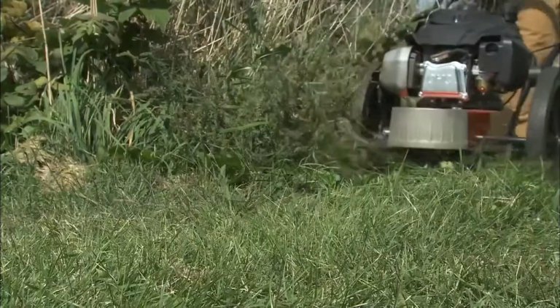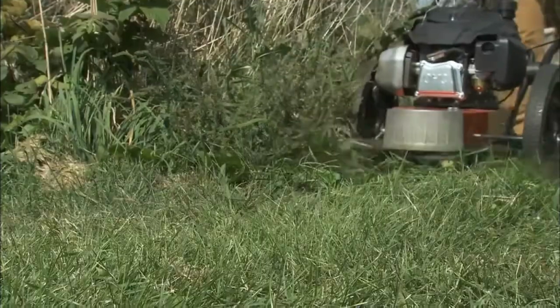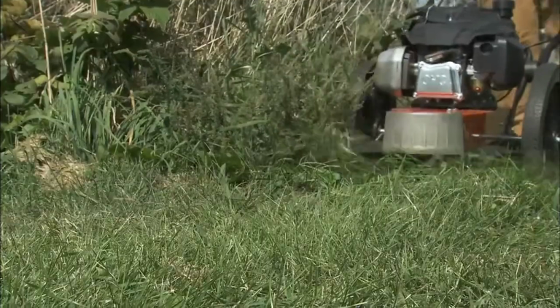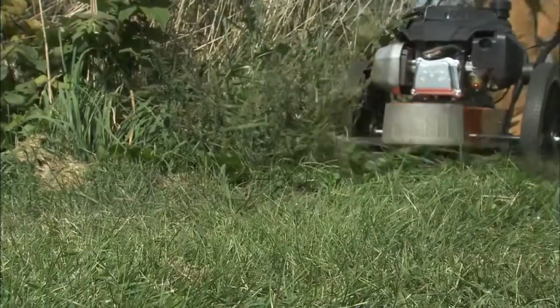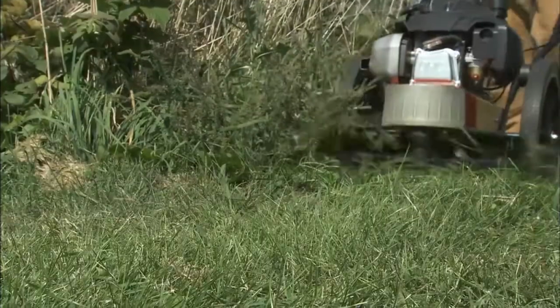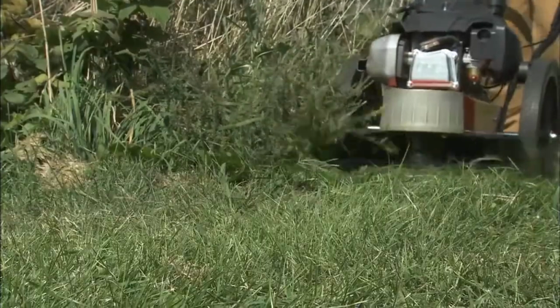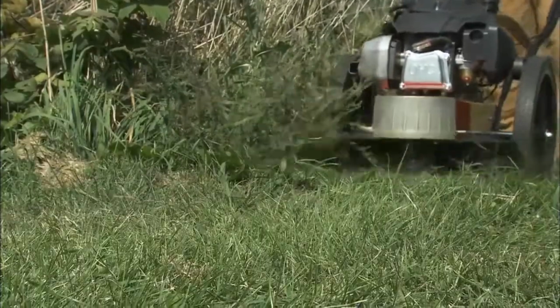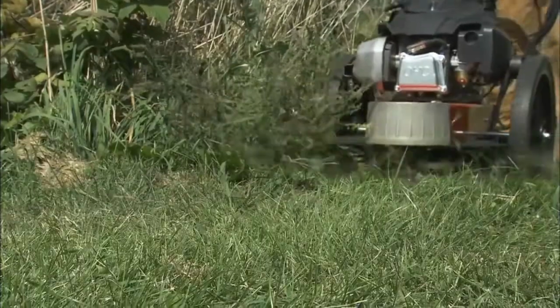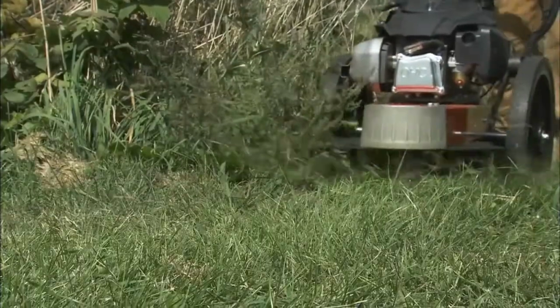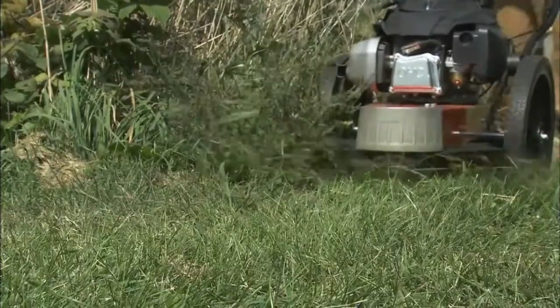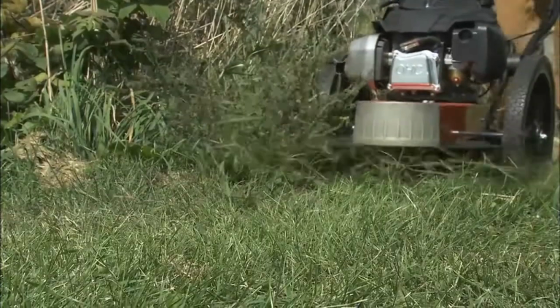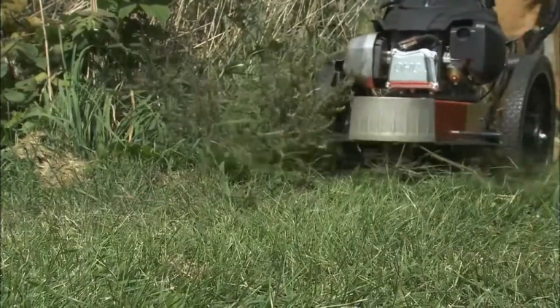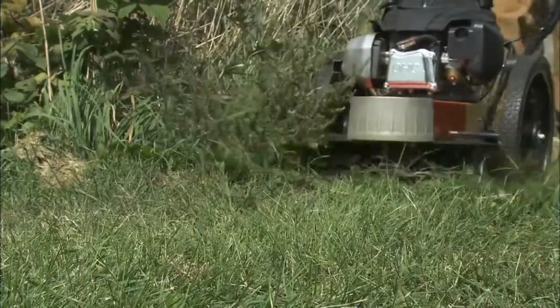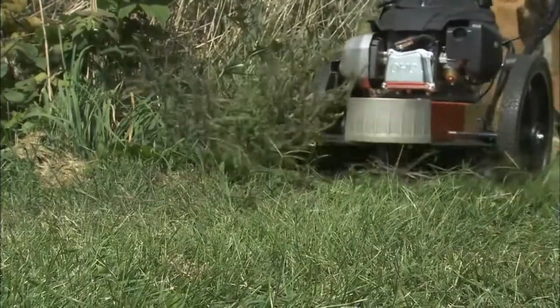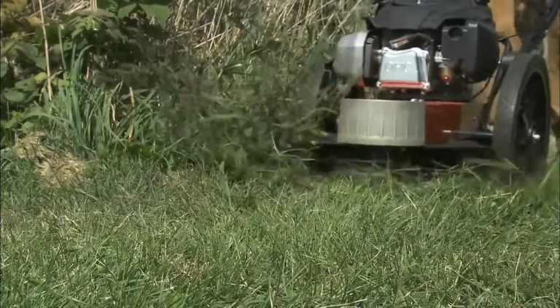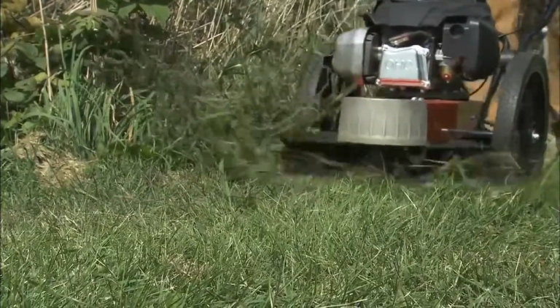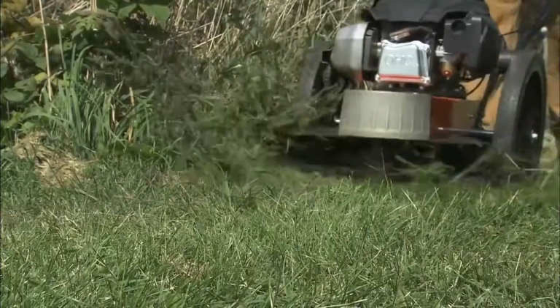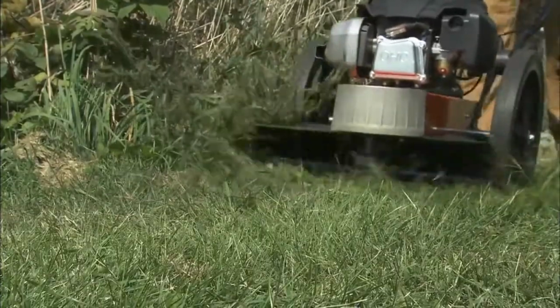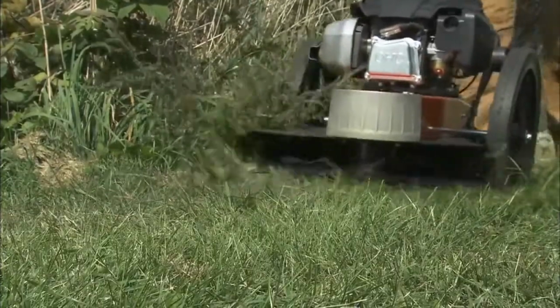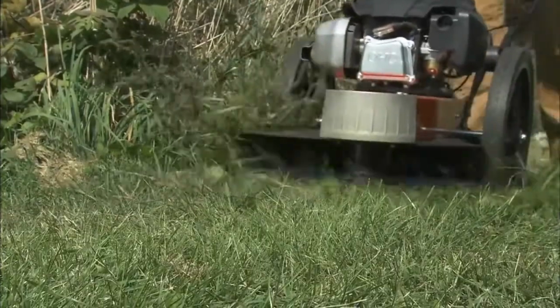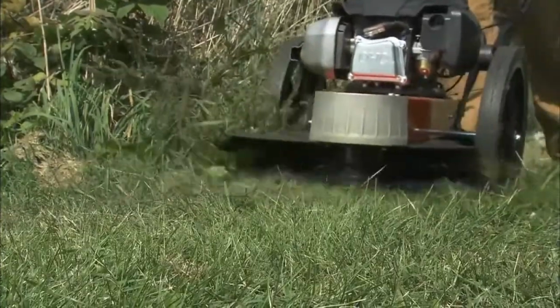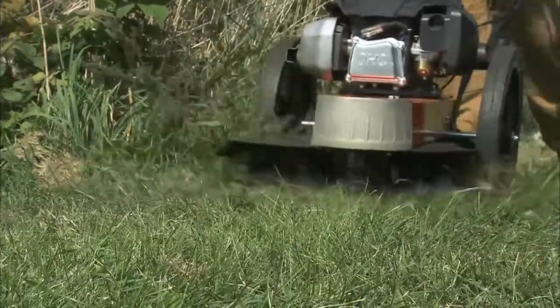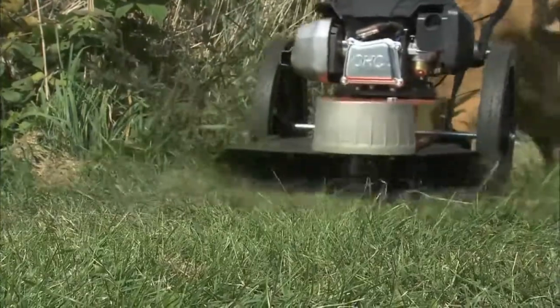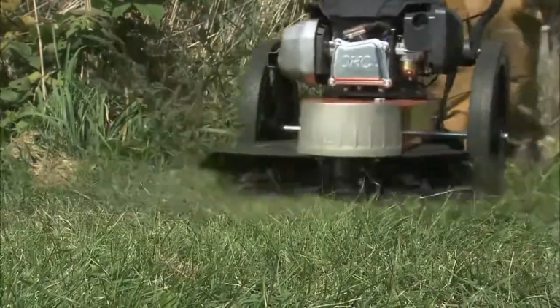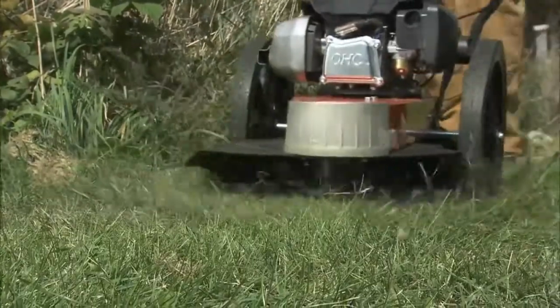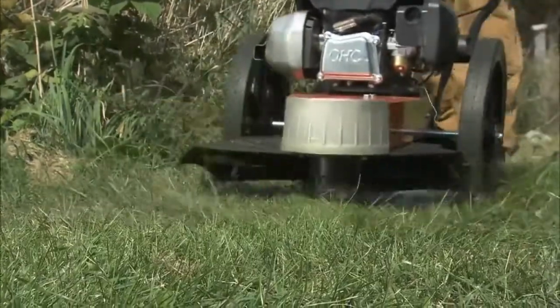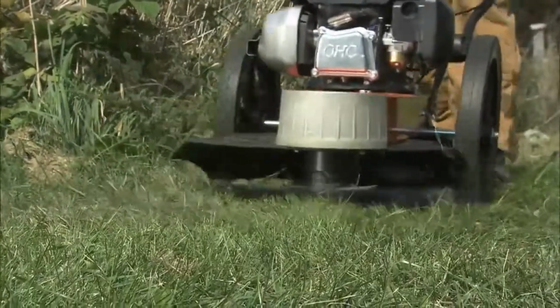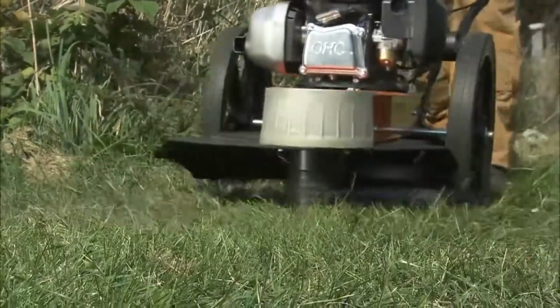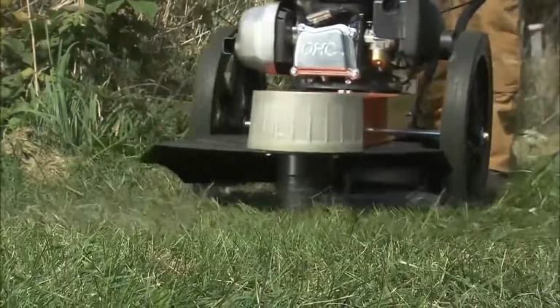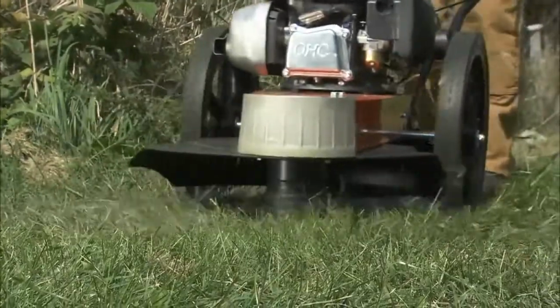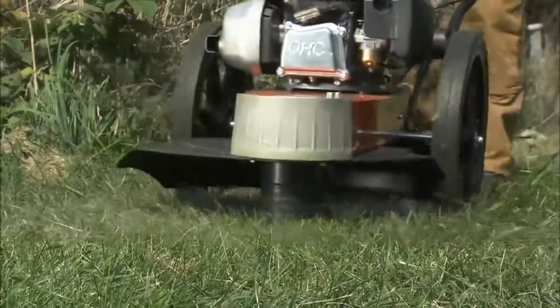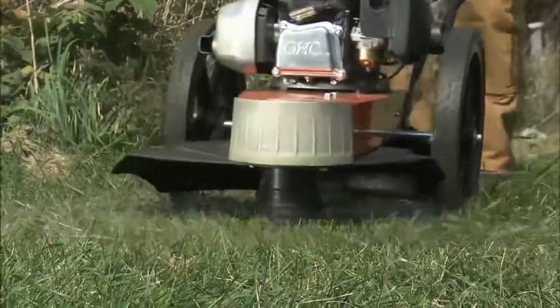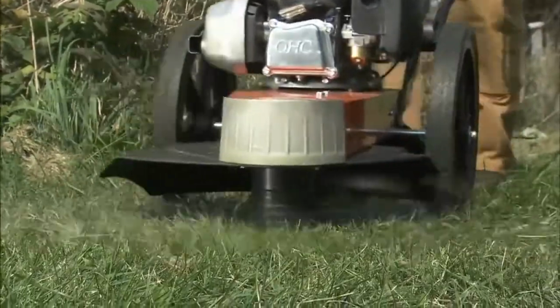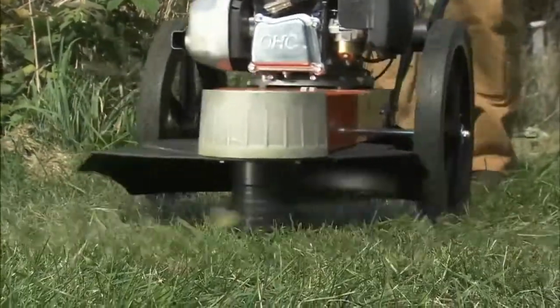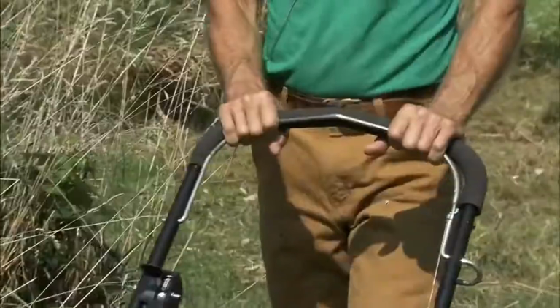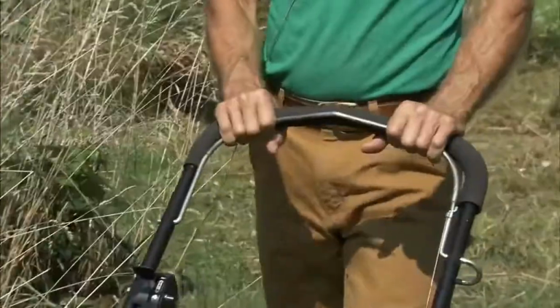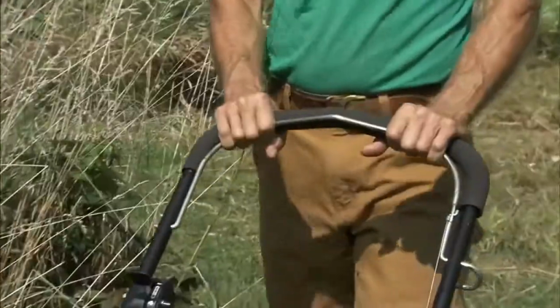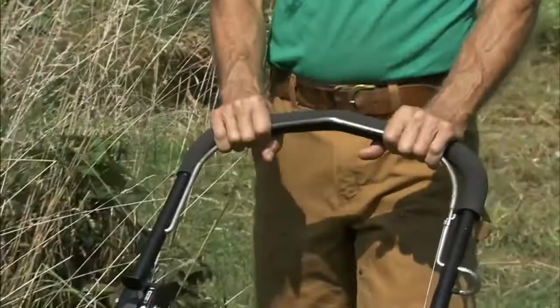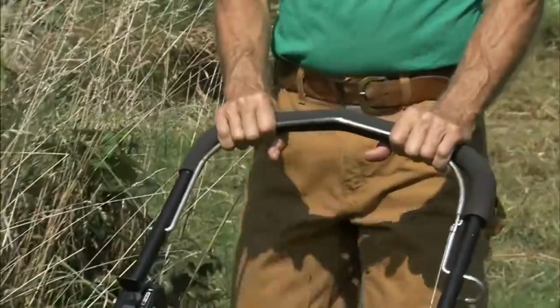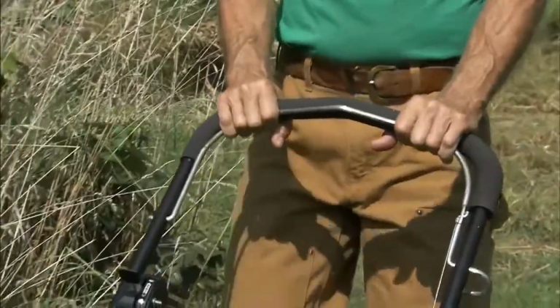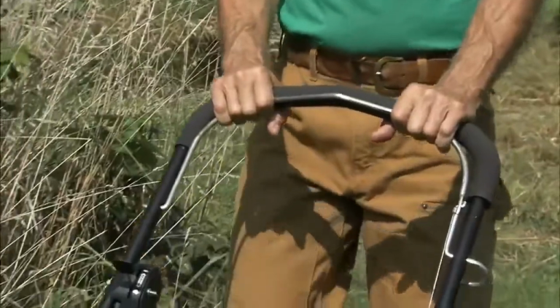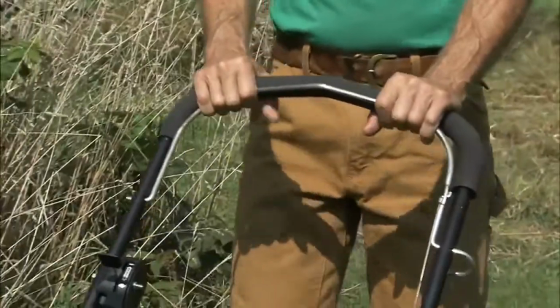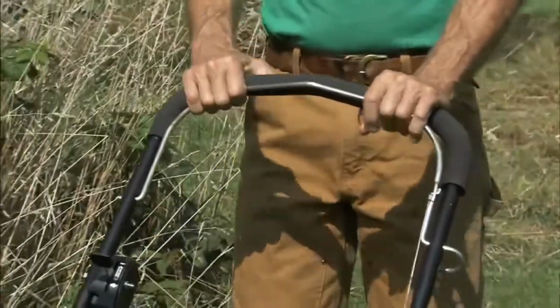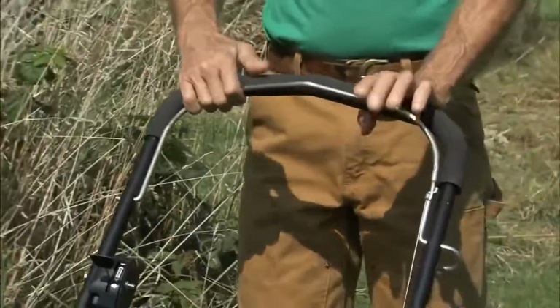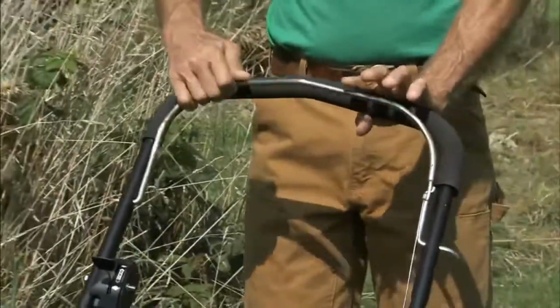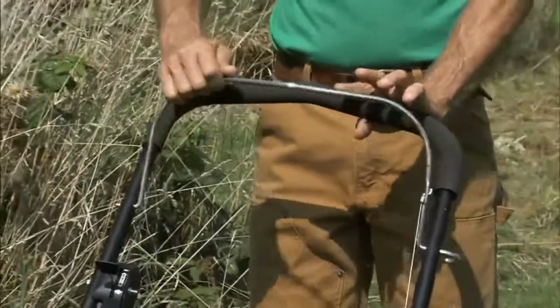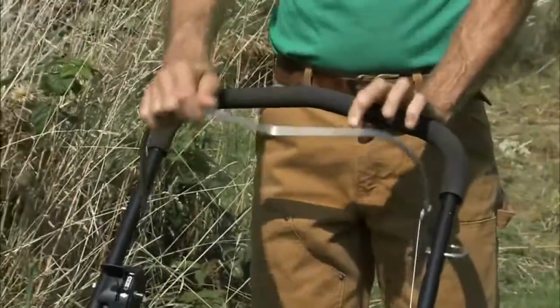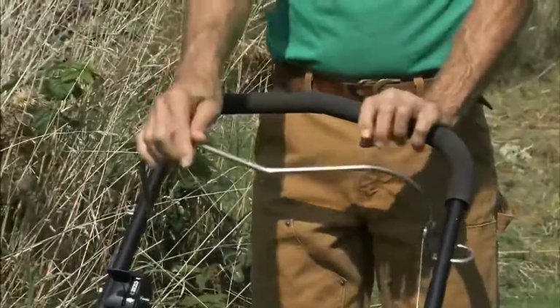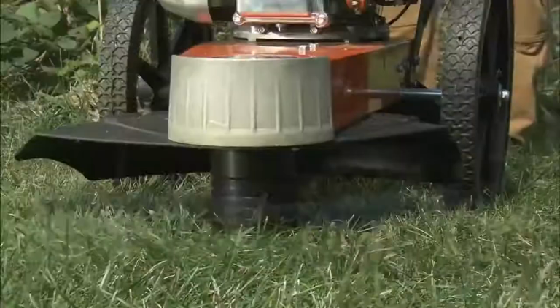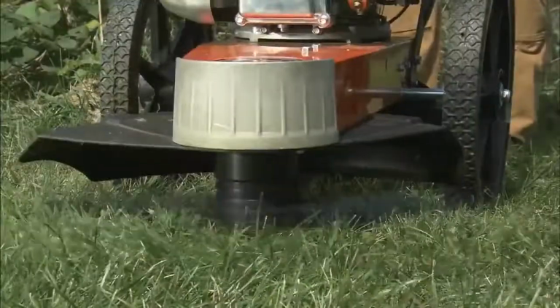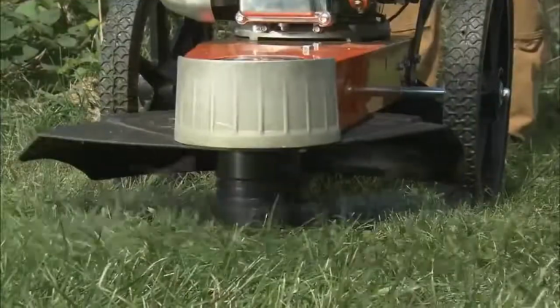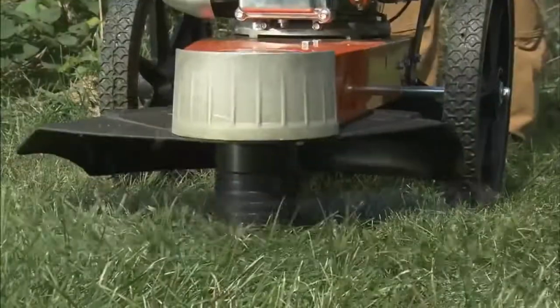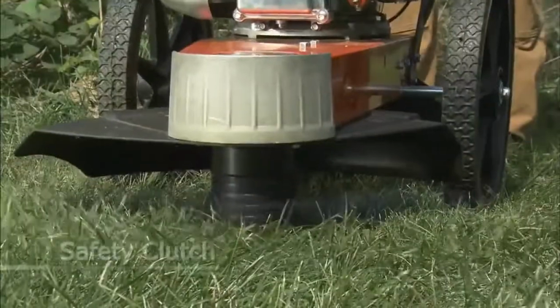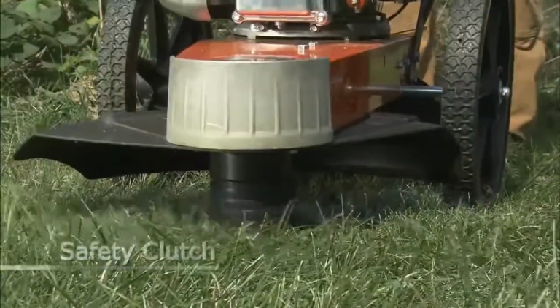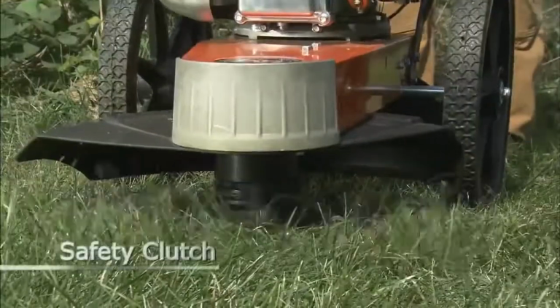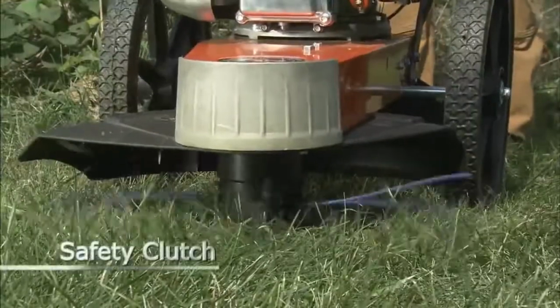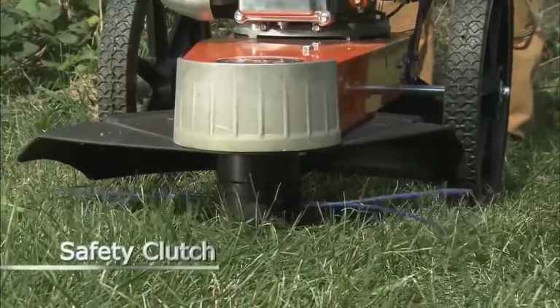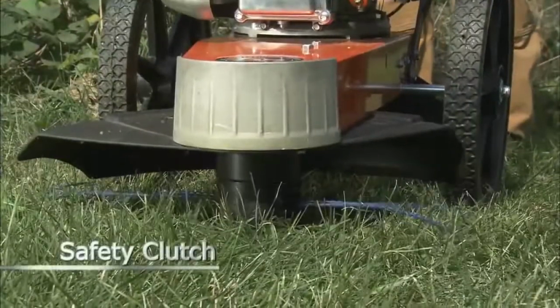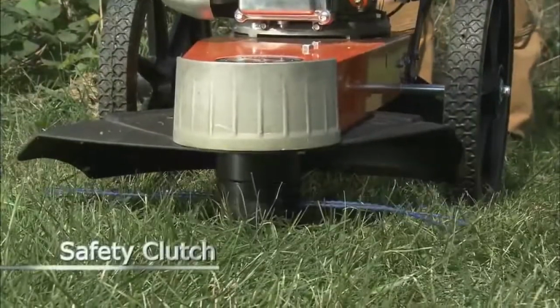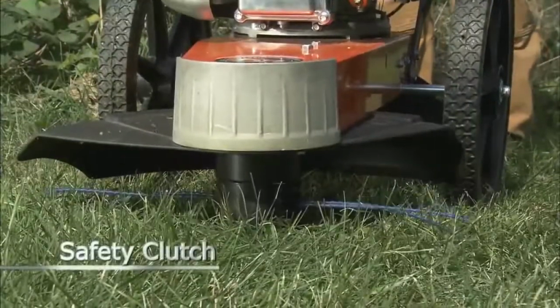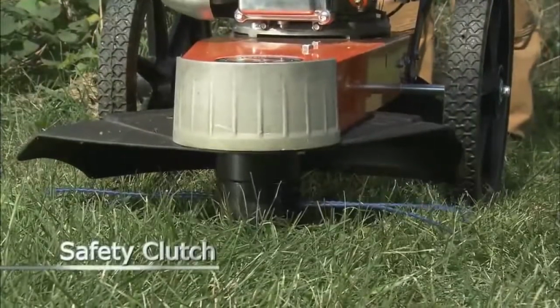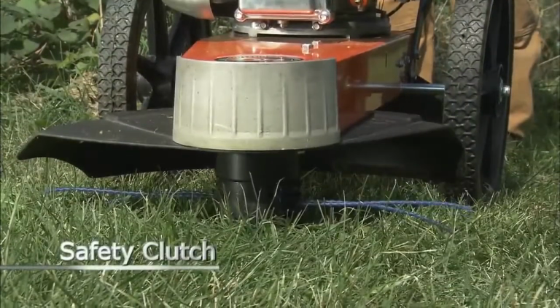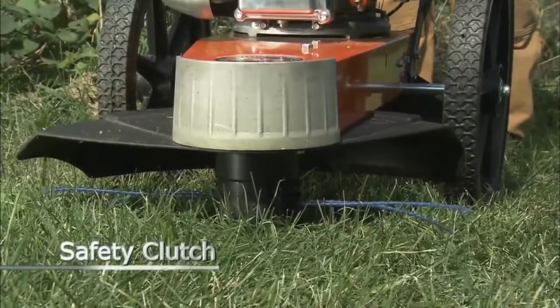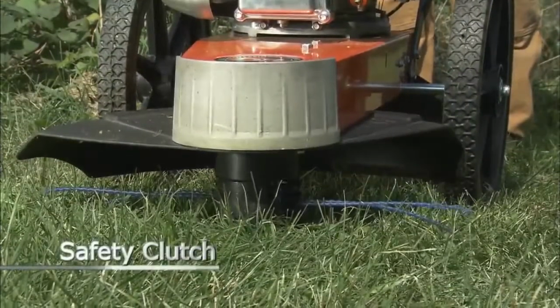Every DR model is equipped with our safety clutch brake system, which stops the trimmer head from spinning as soon as you let go of the bail bar.